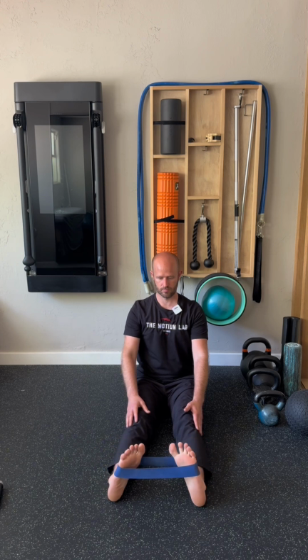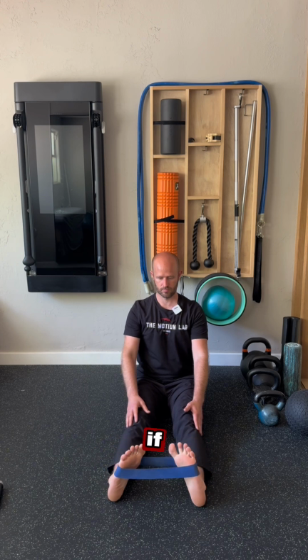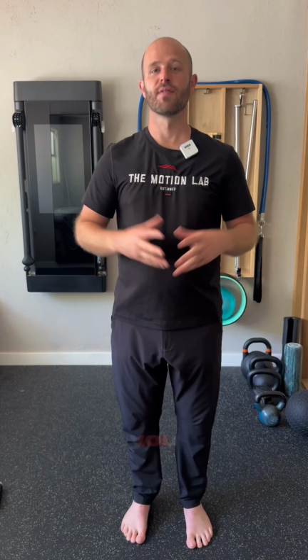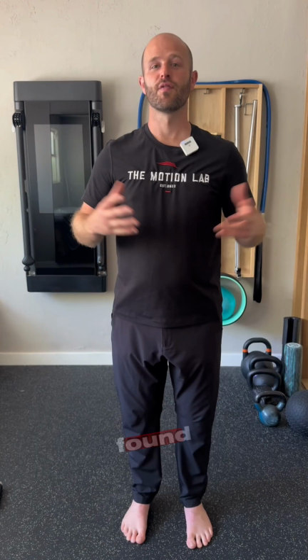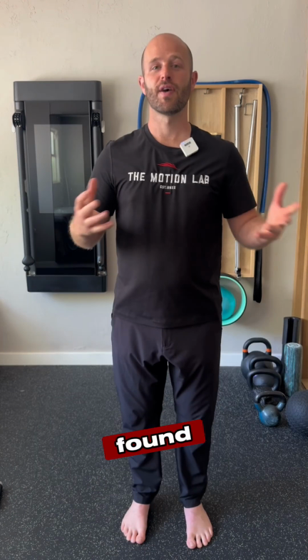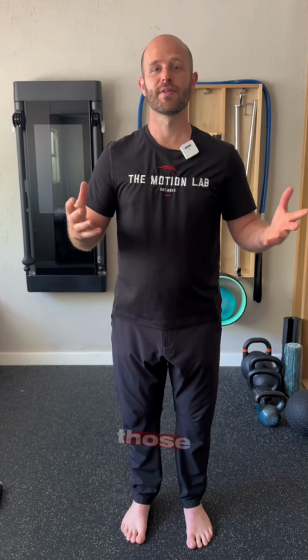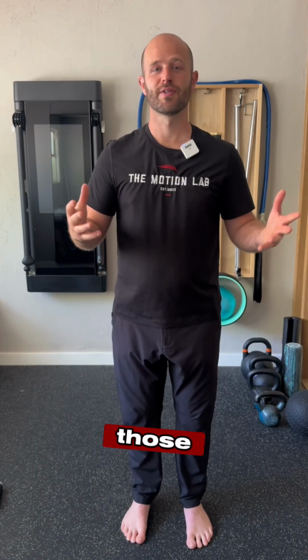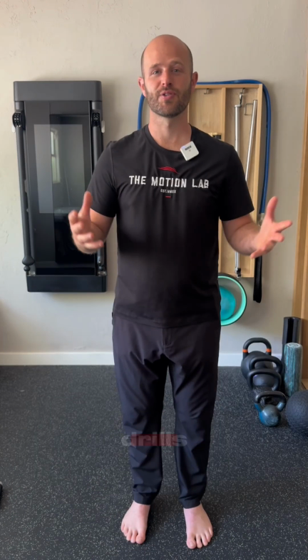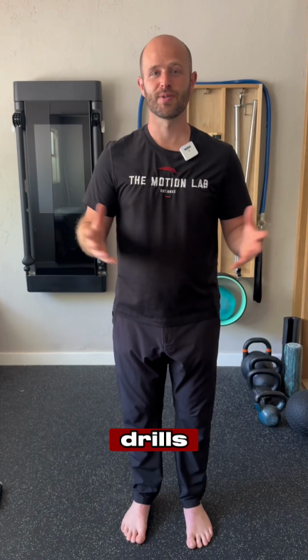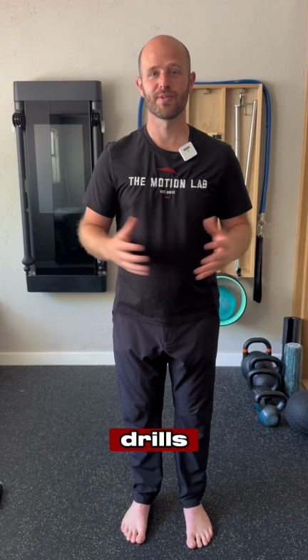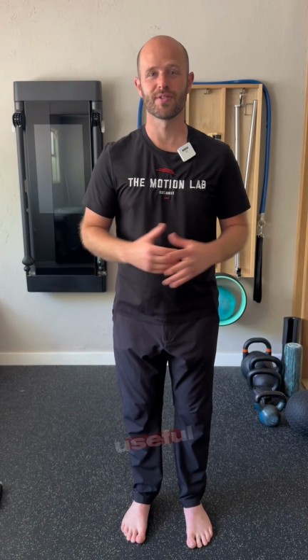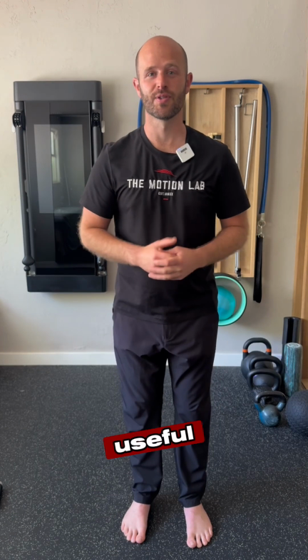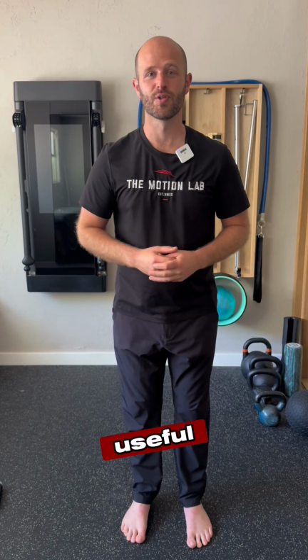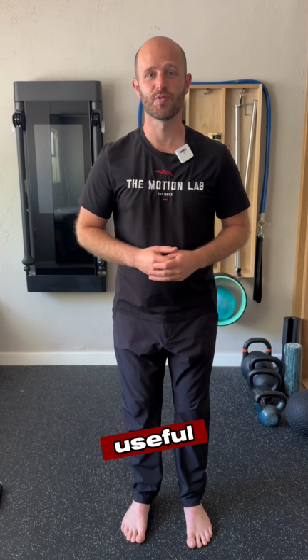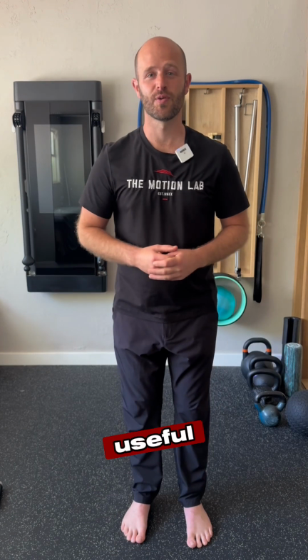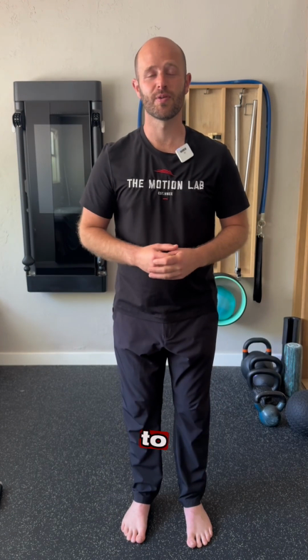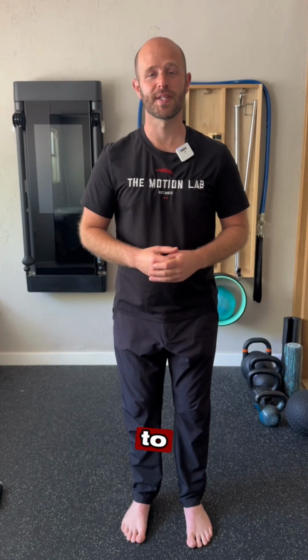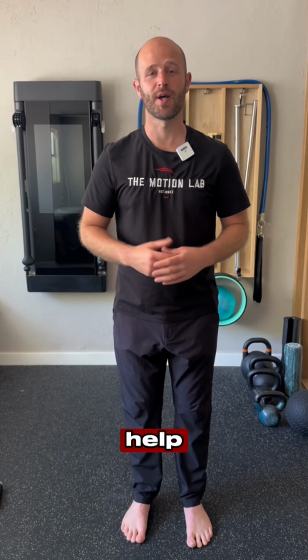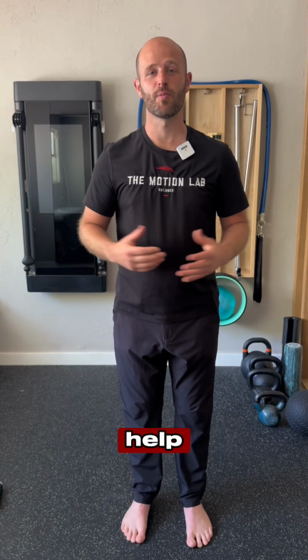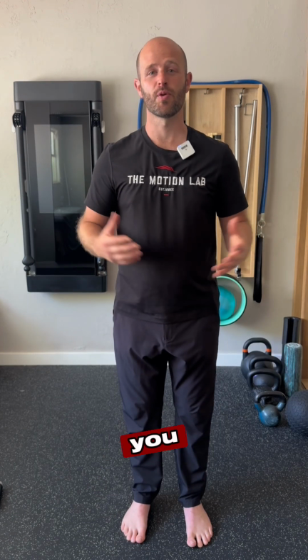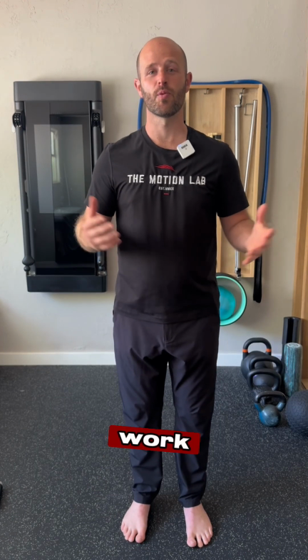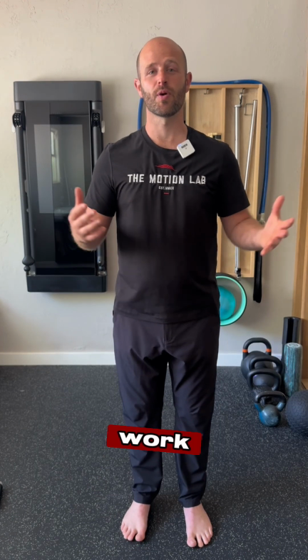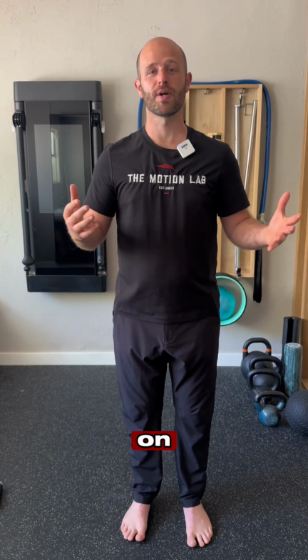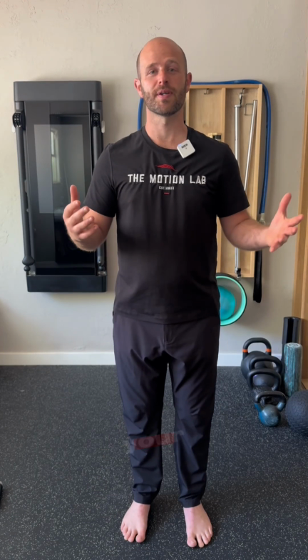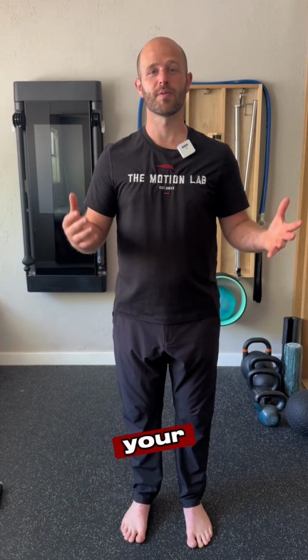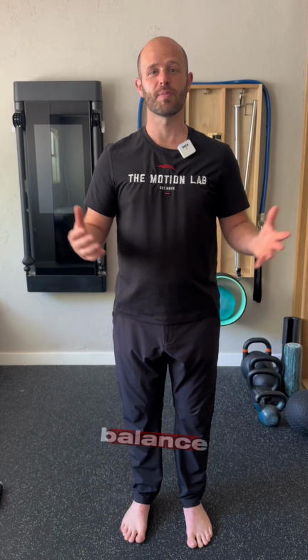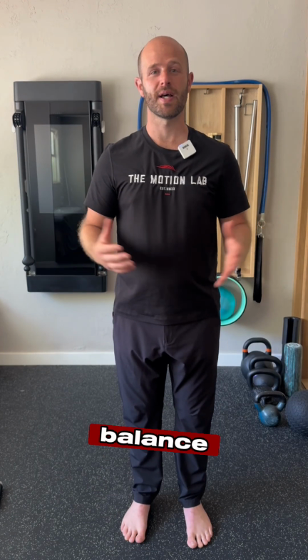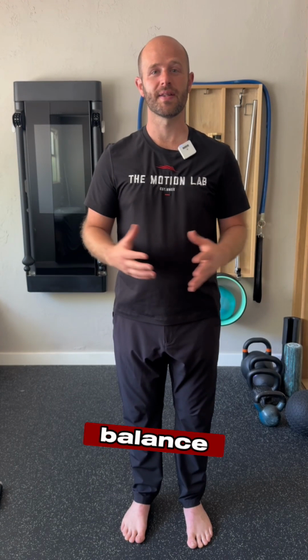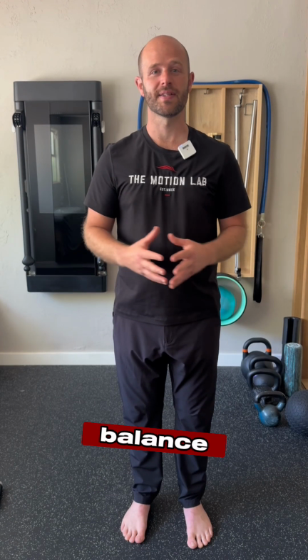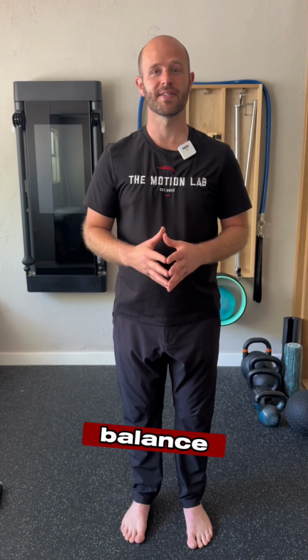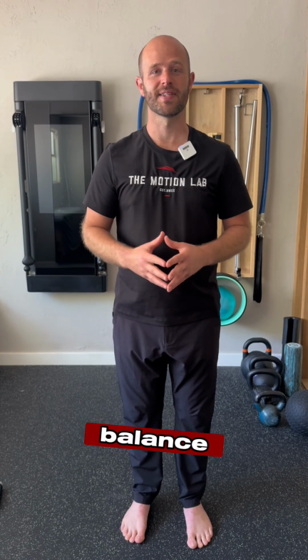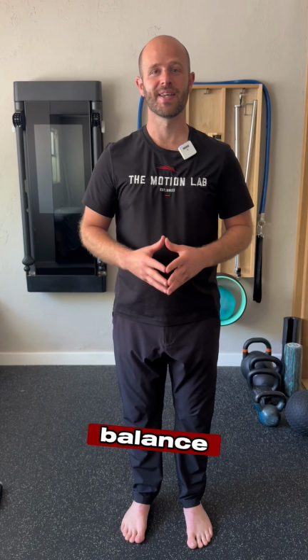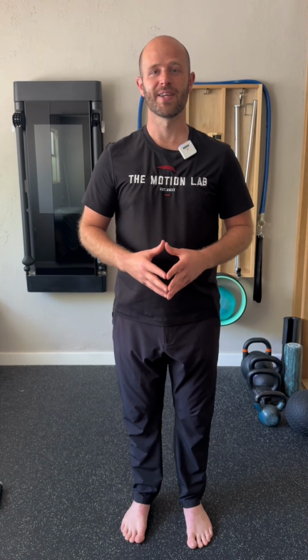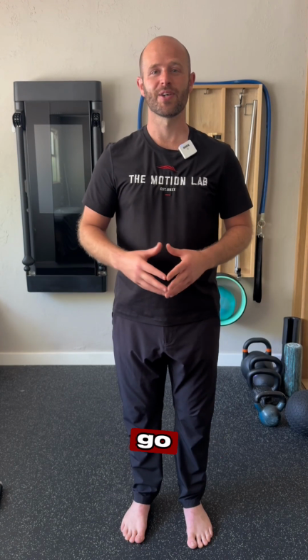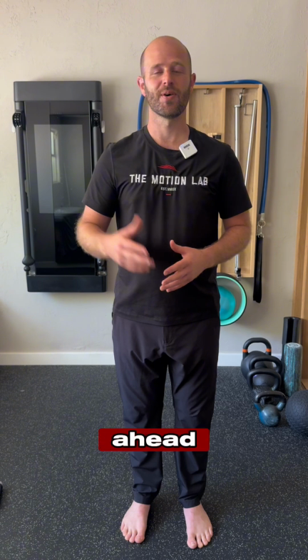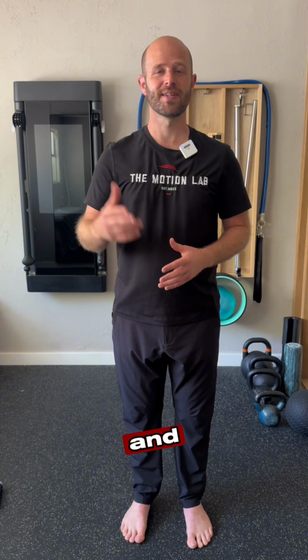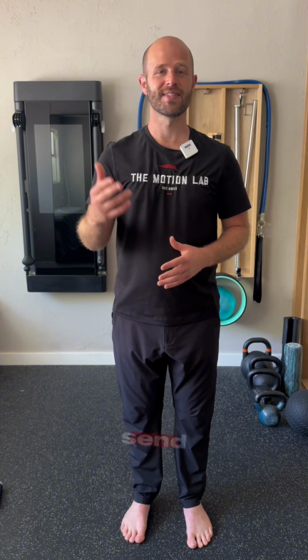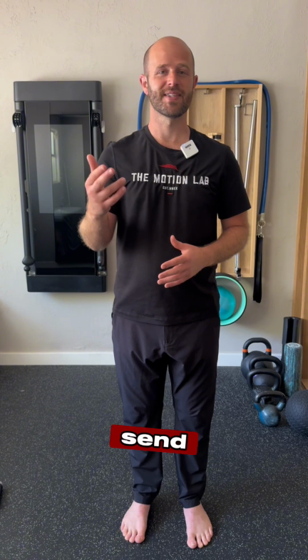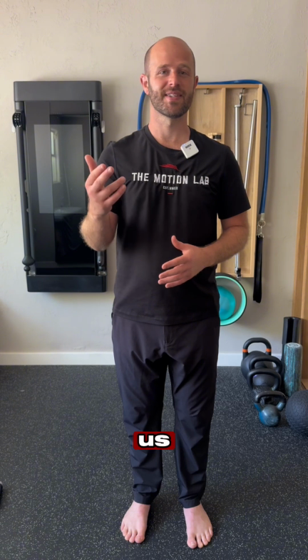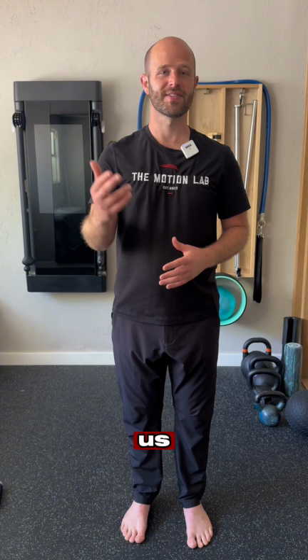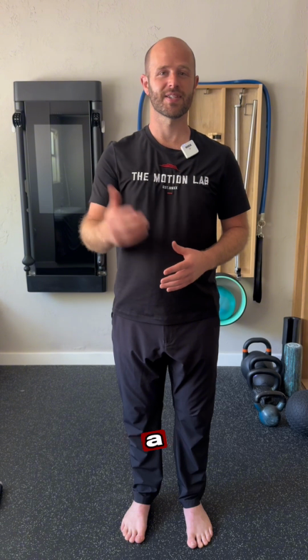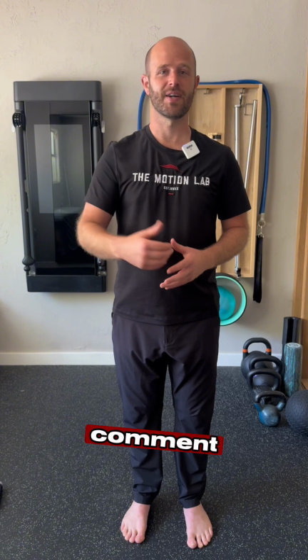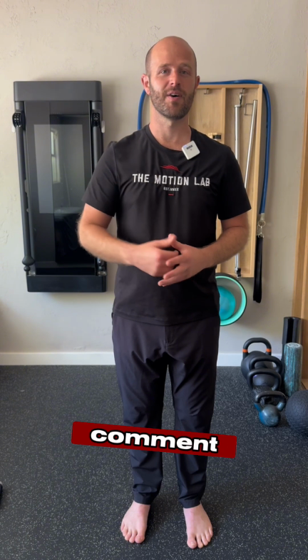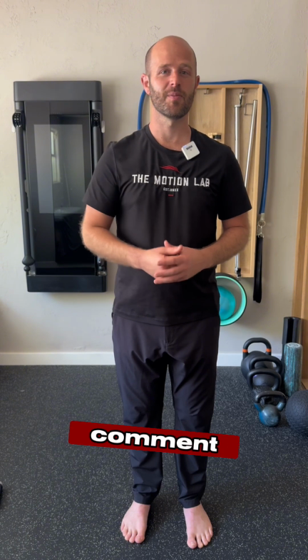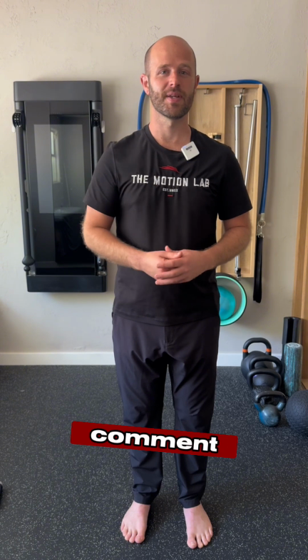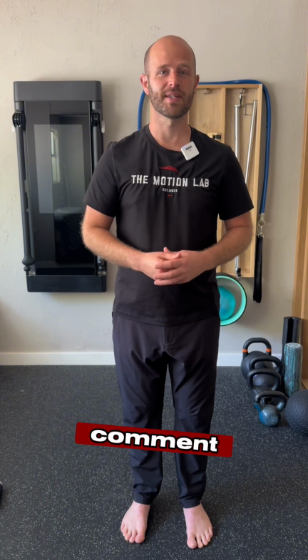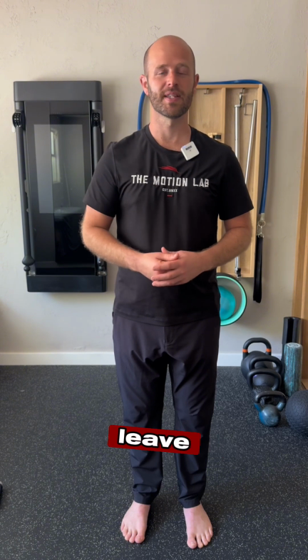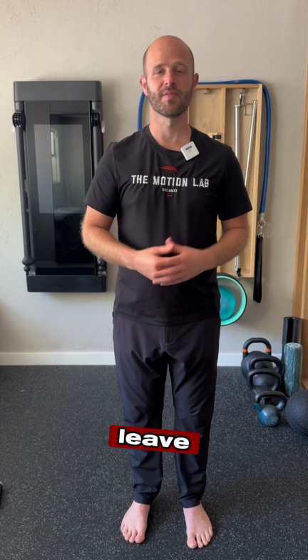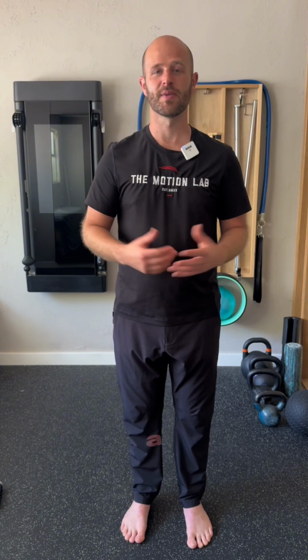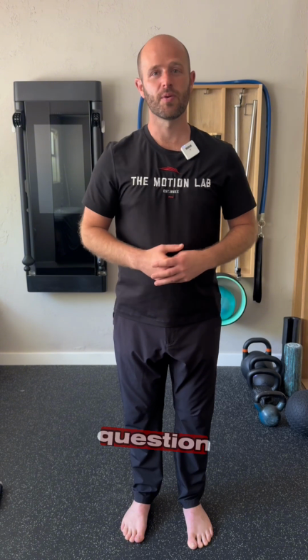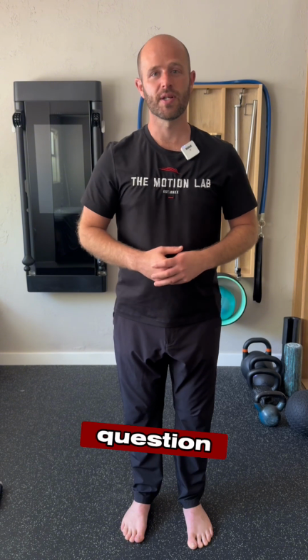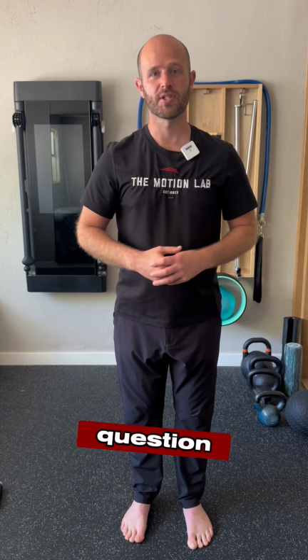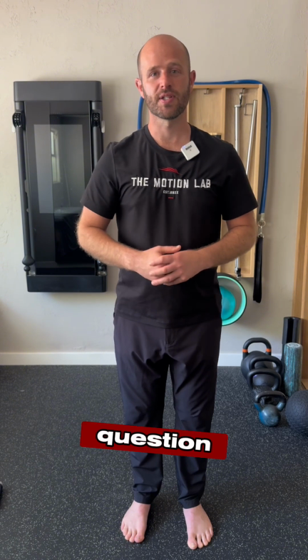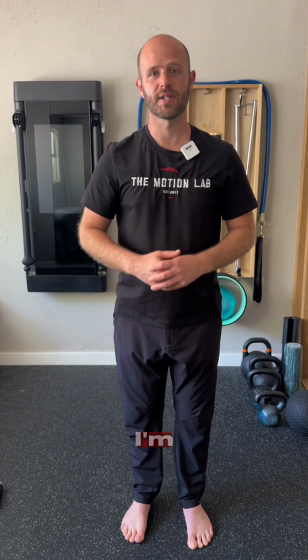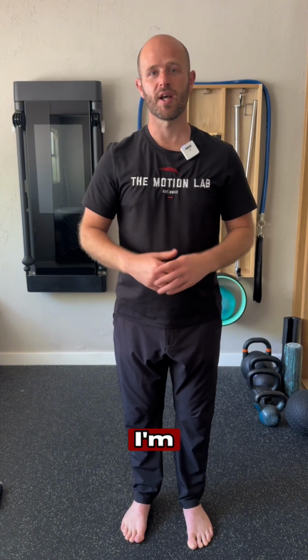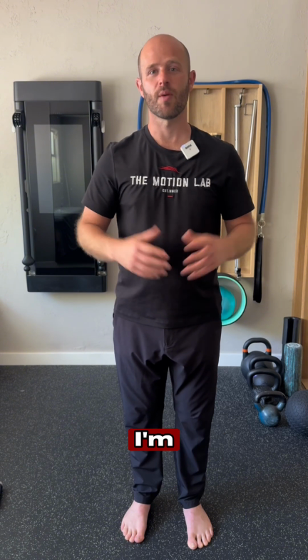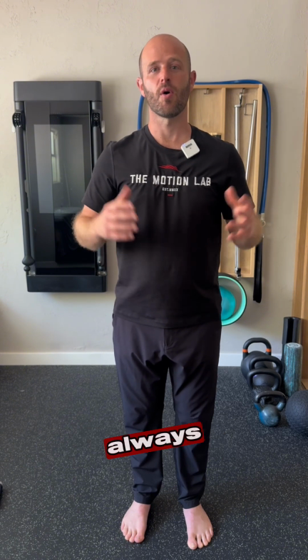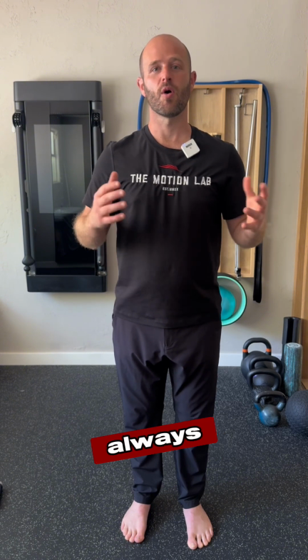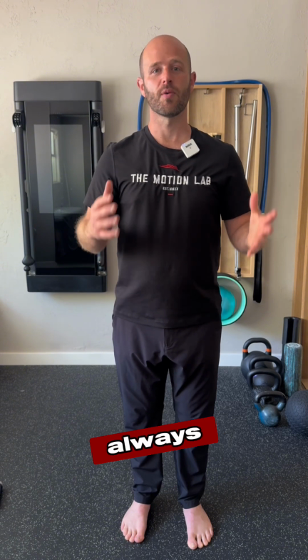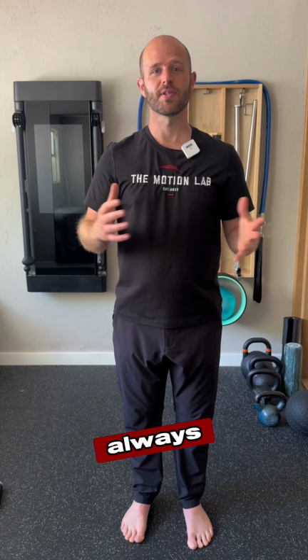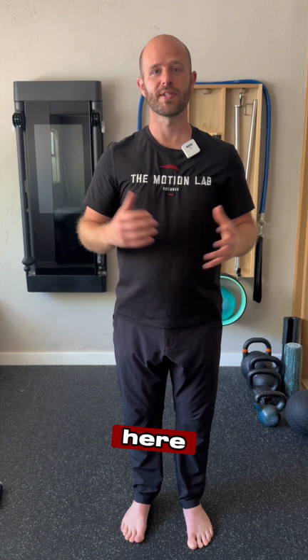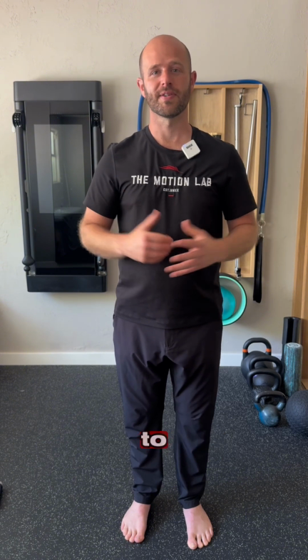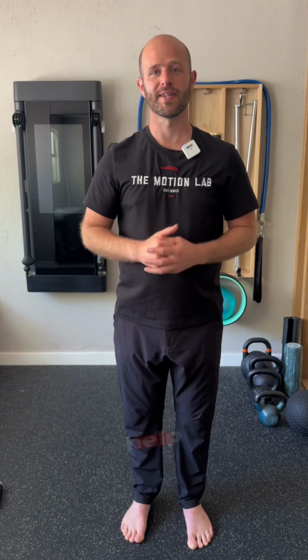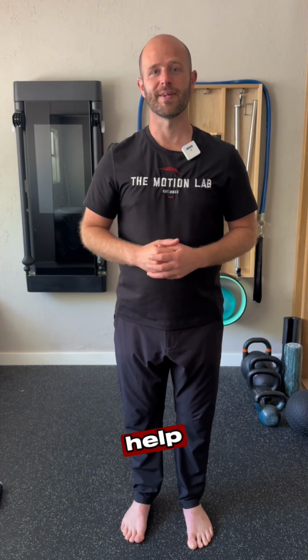If you found those drills useful to help you work on your balance, go ahead and send us a comment. Leave me a question — I'm always here to help.